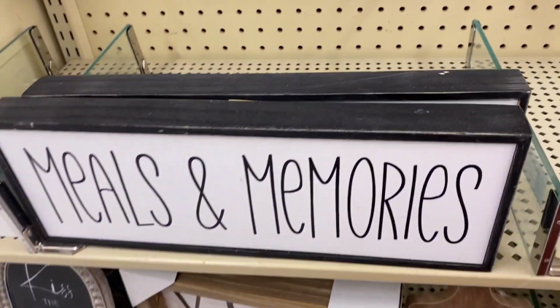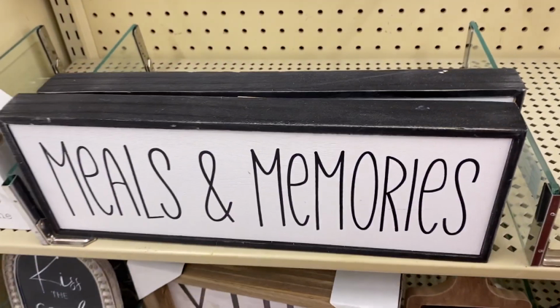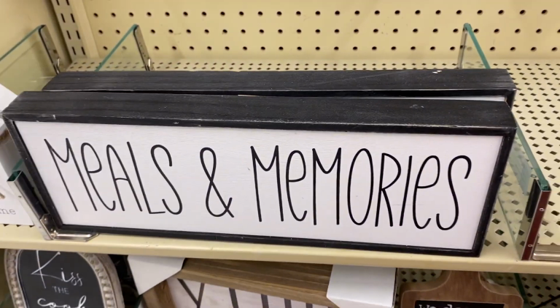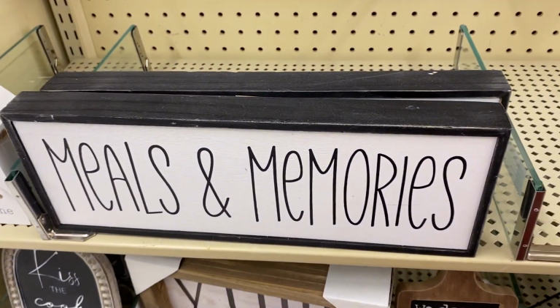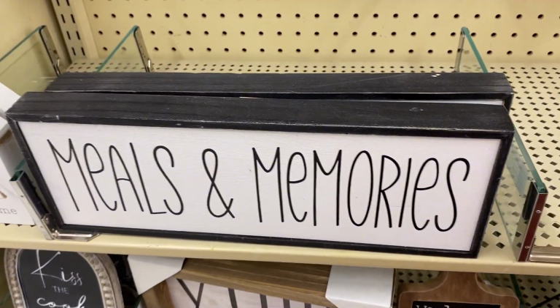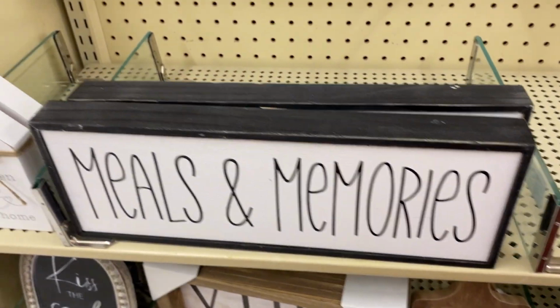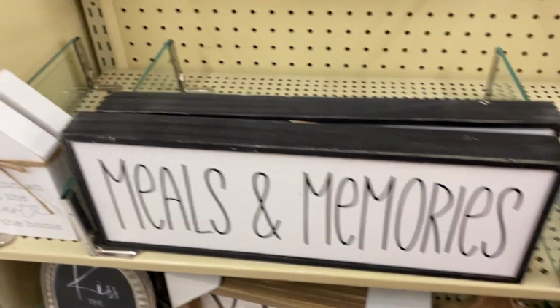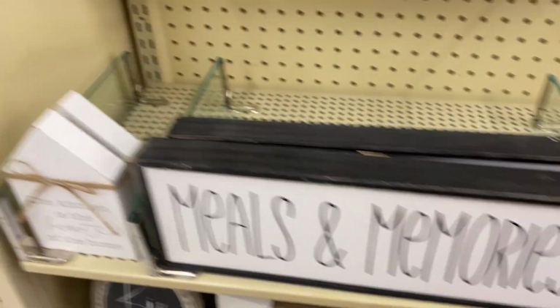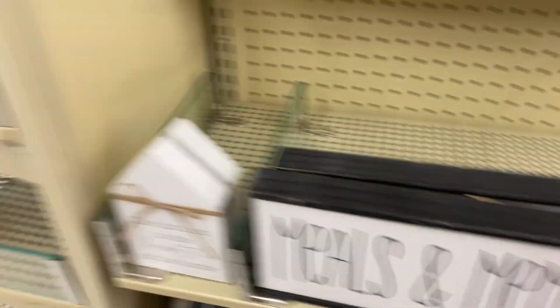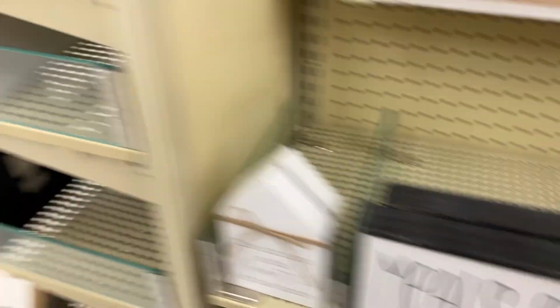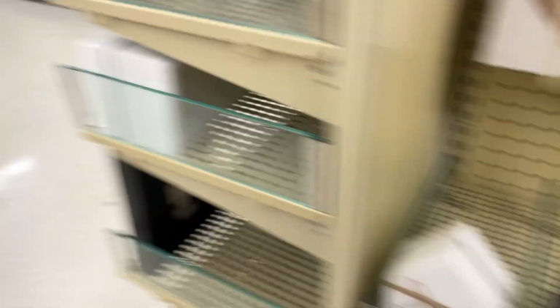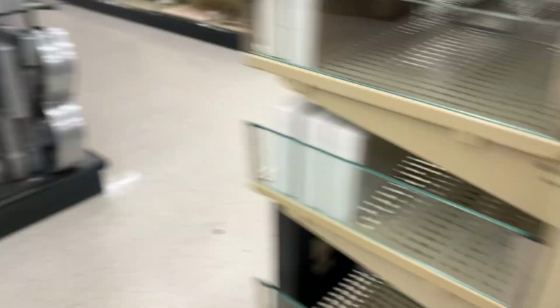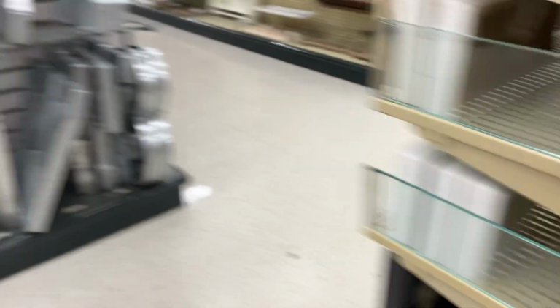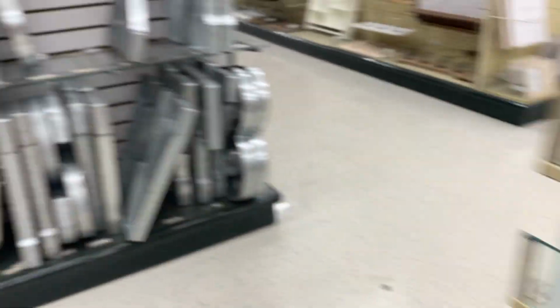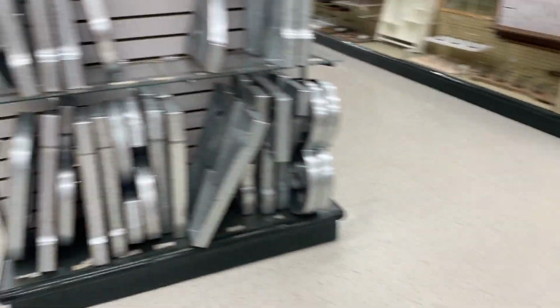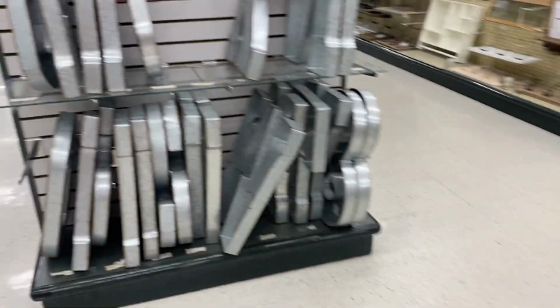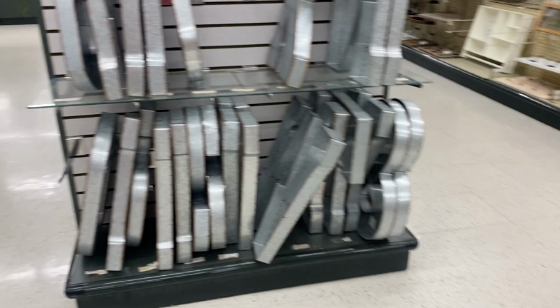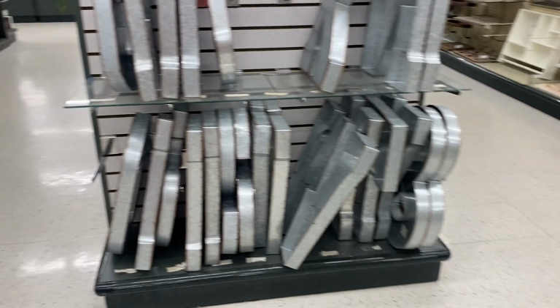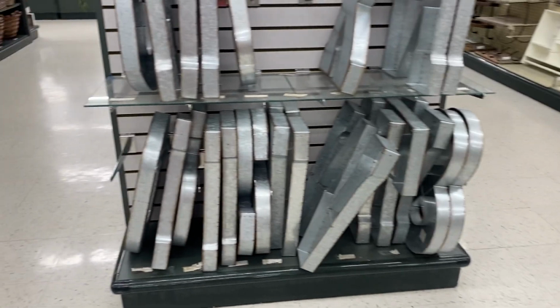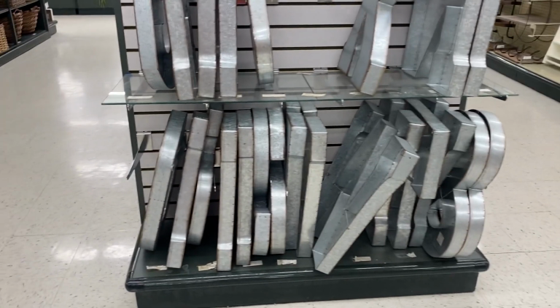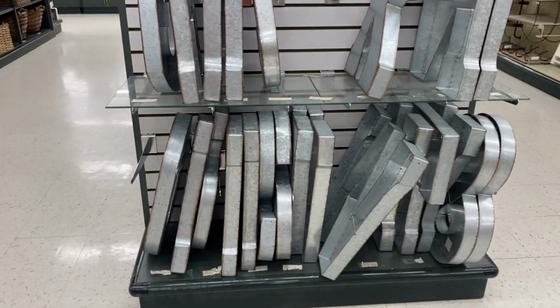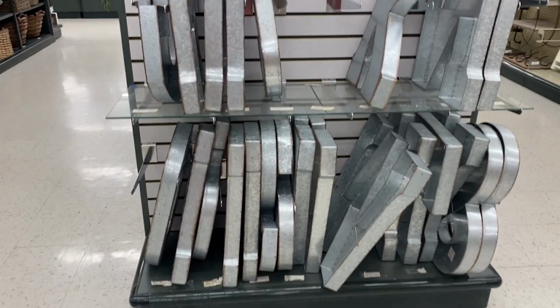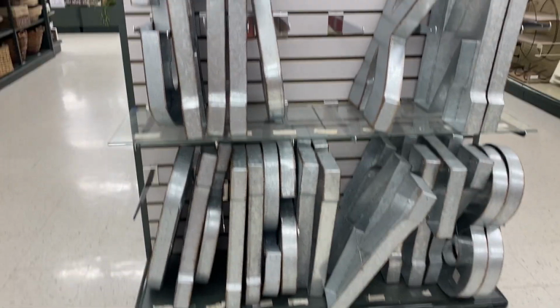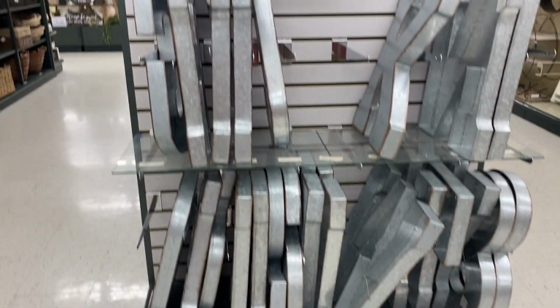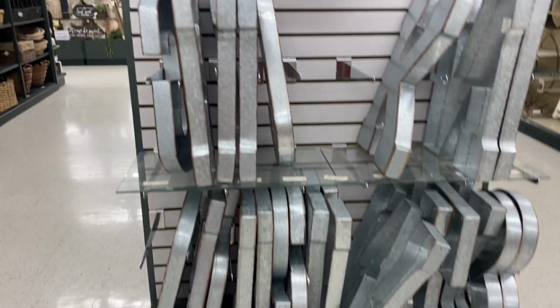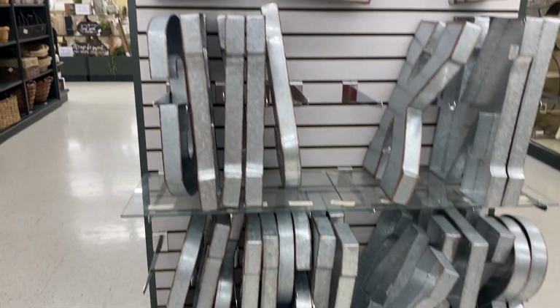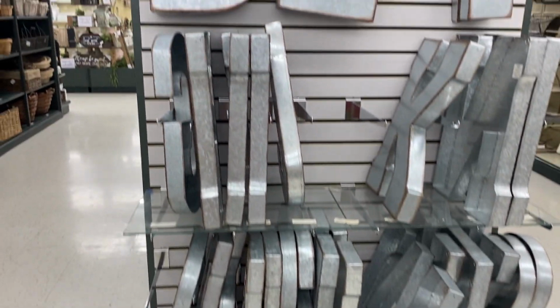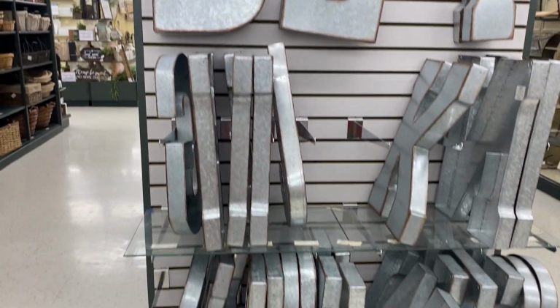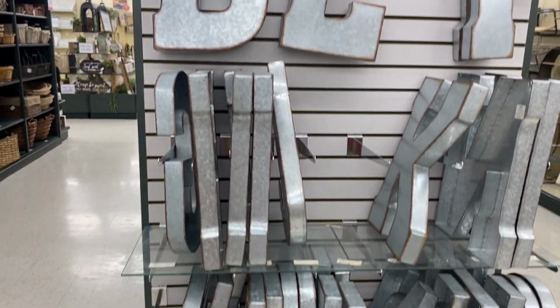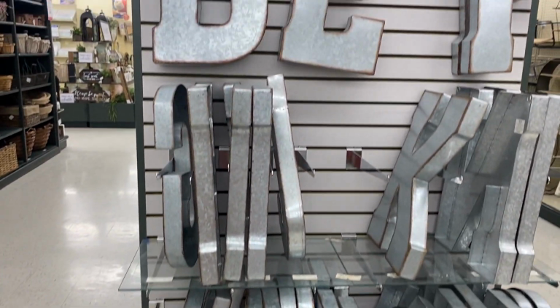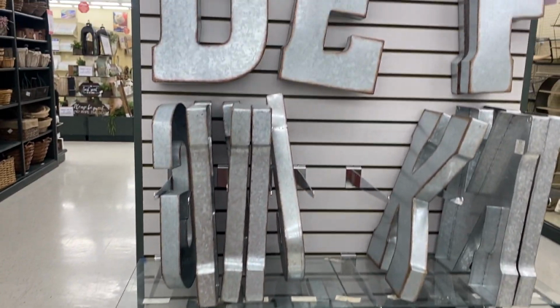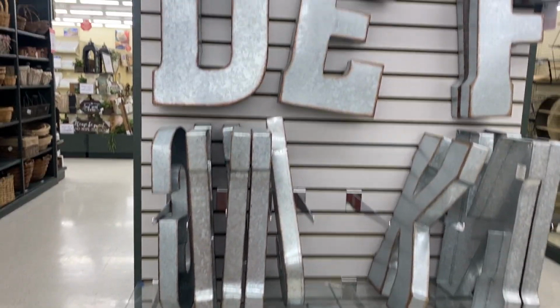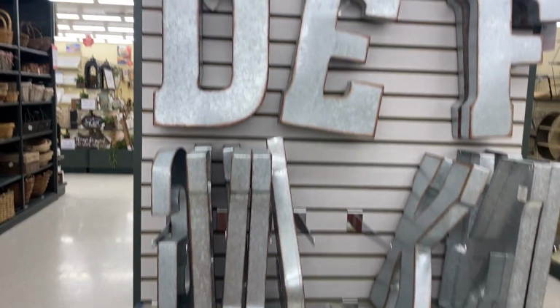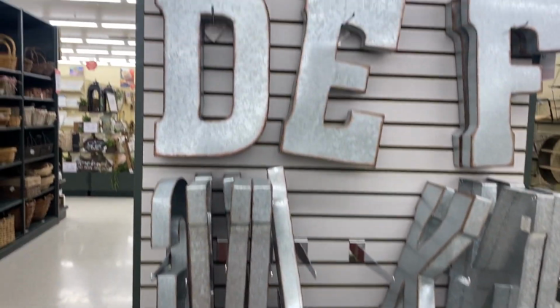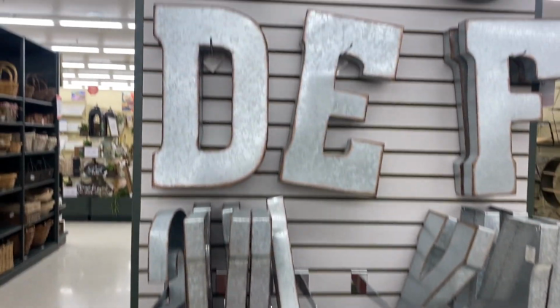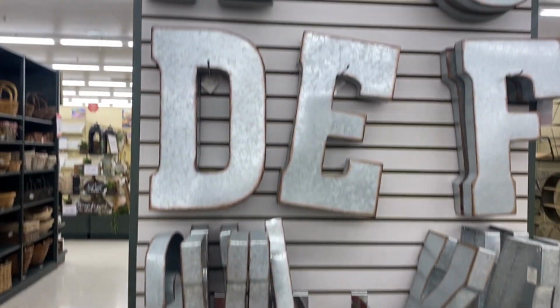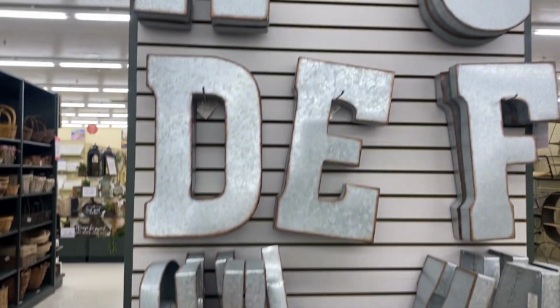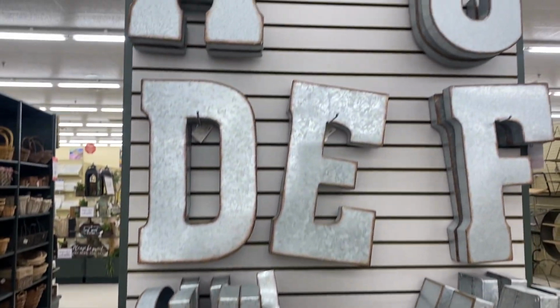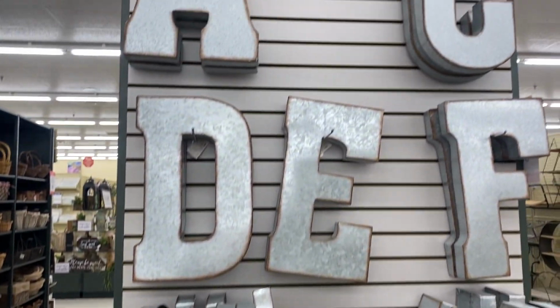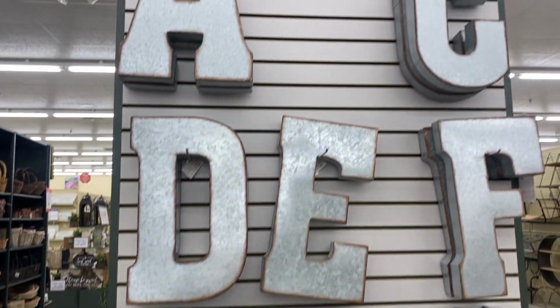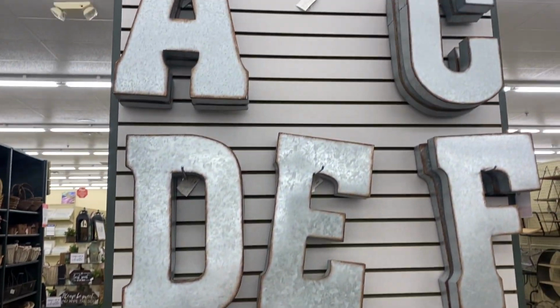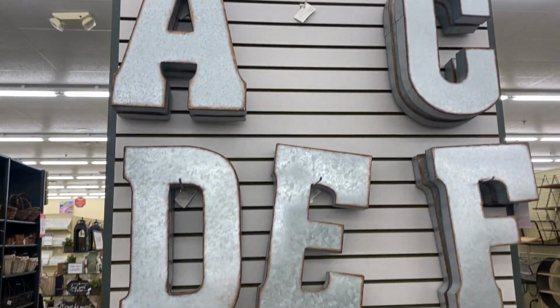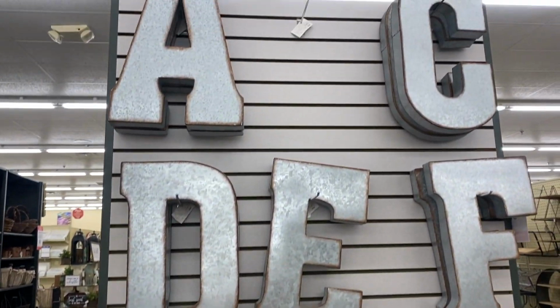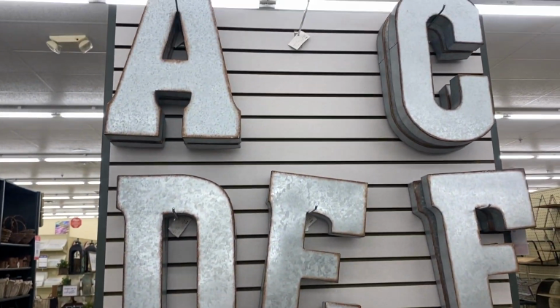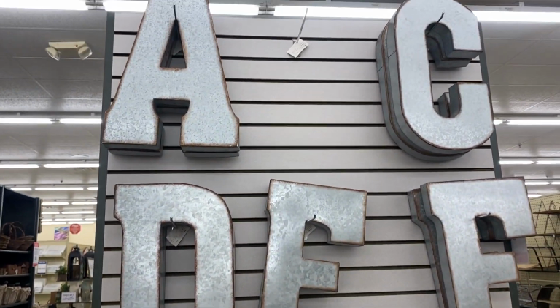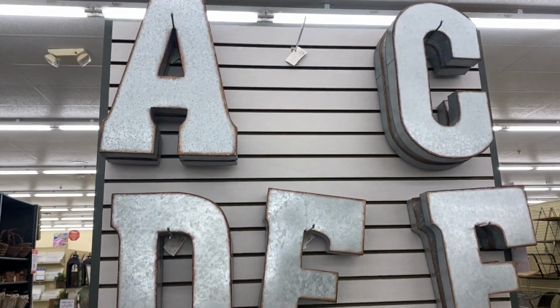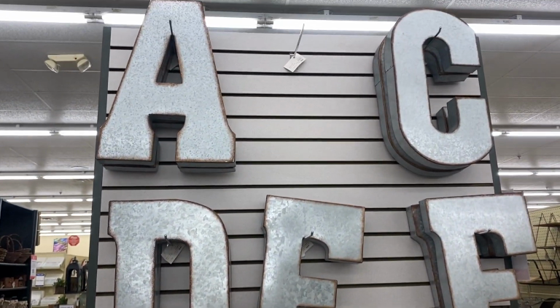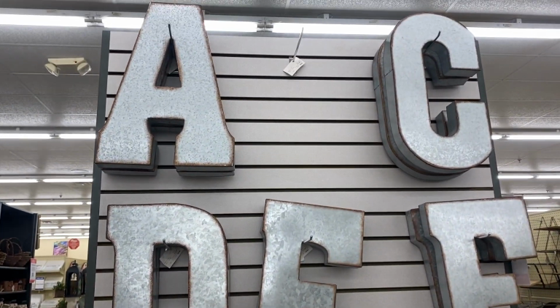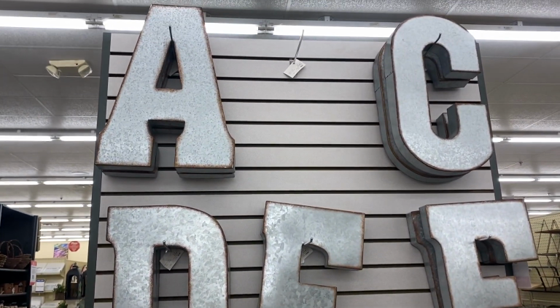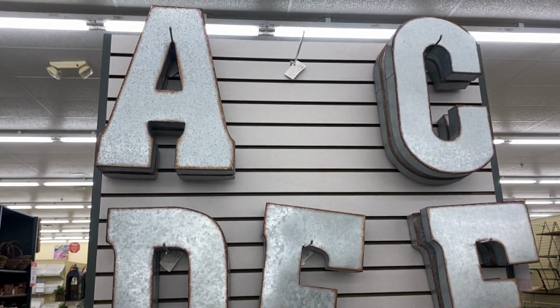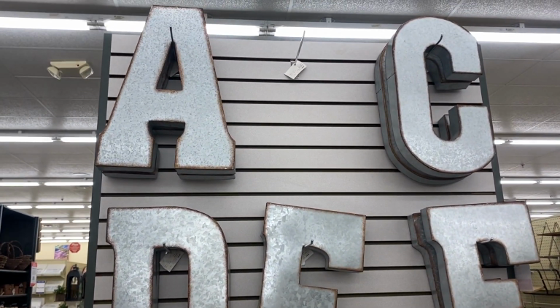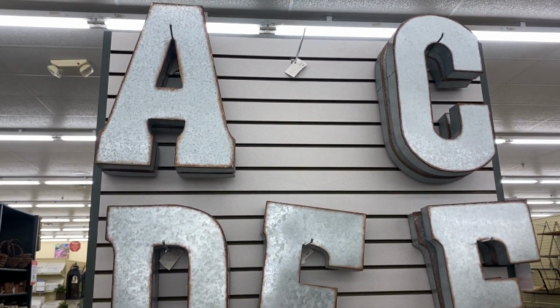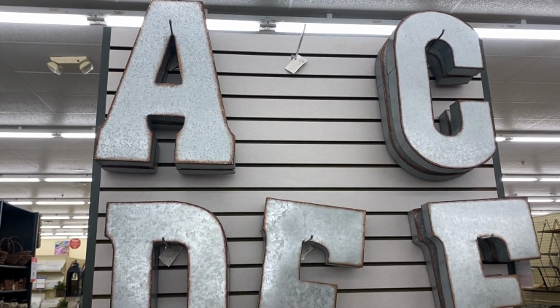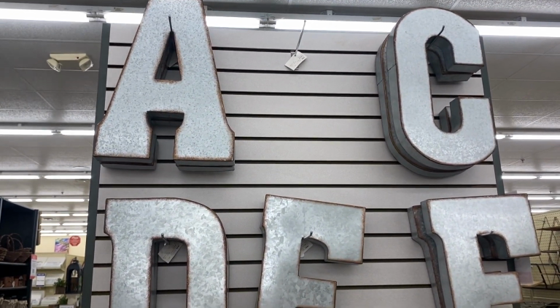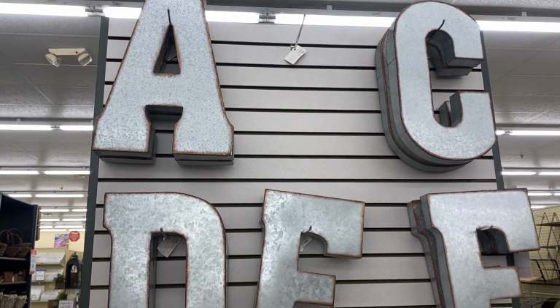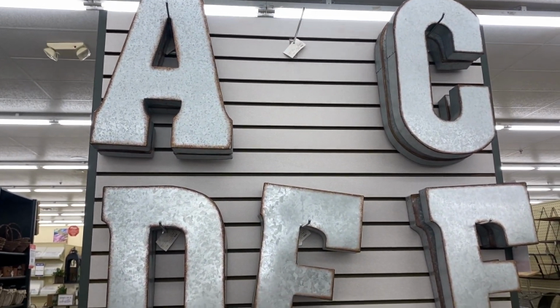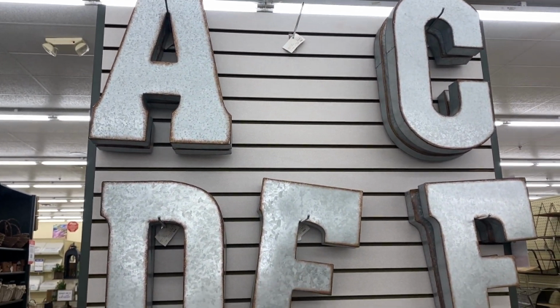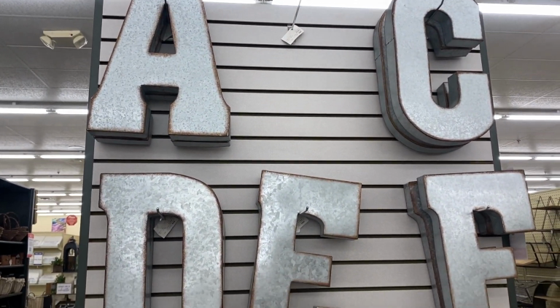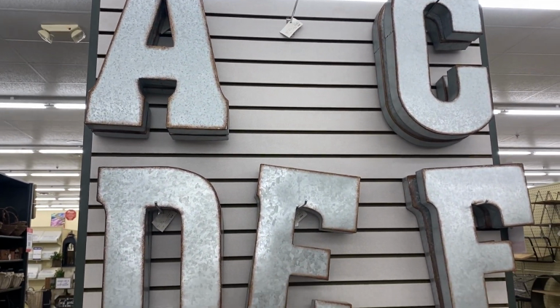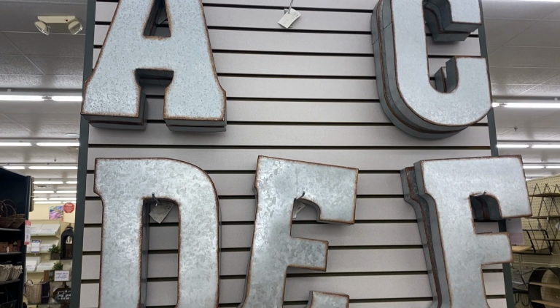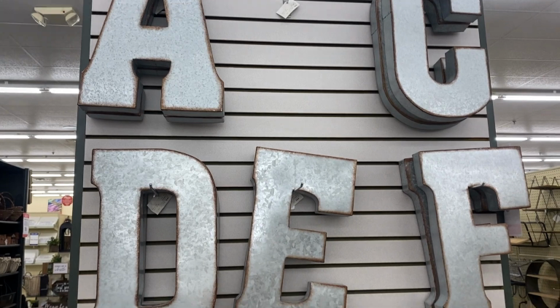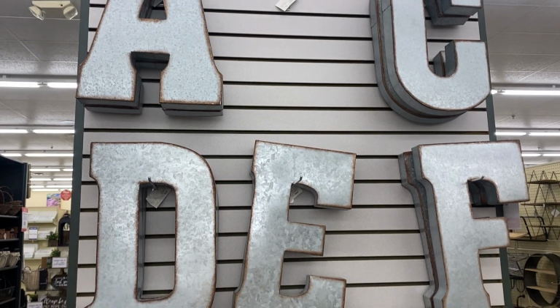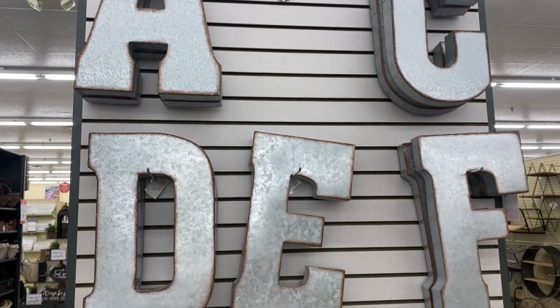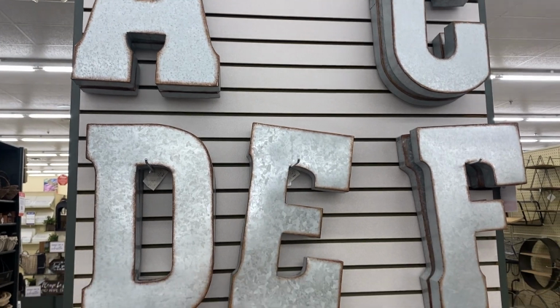And oh my goodness, these giant tin letters, you all. Wow. Humongous.